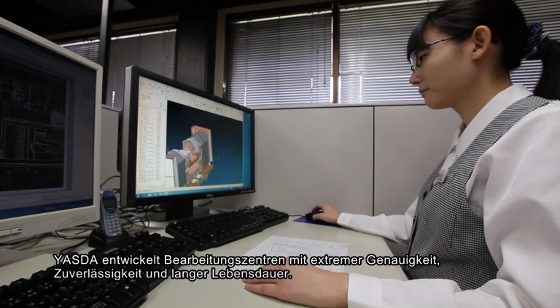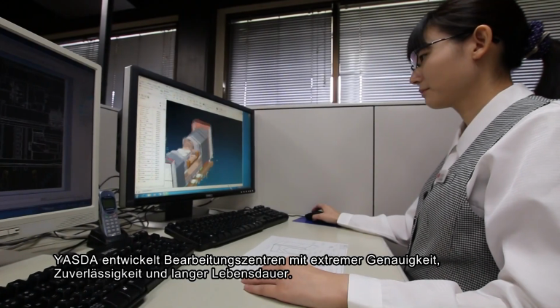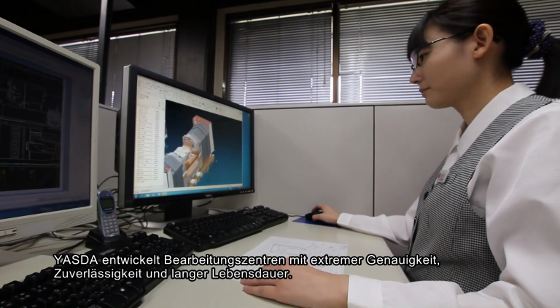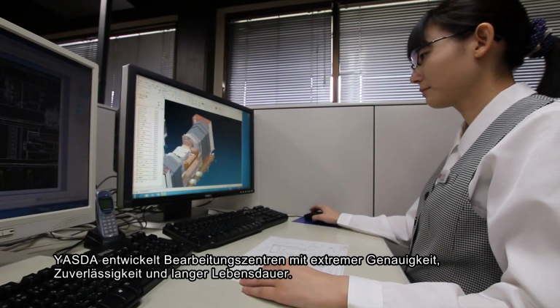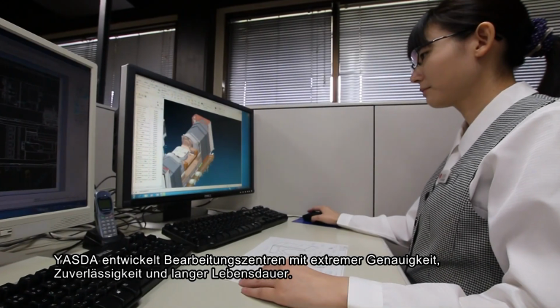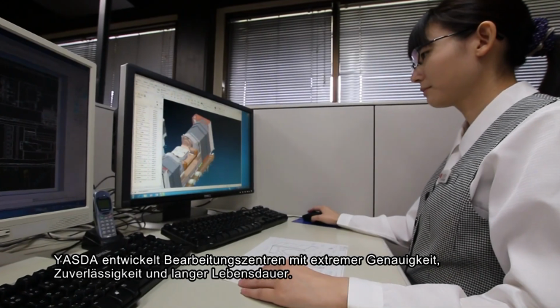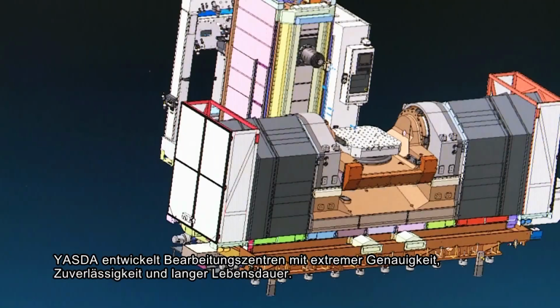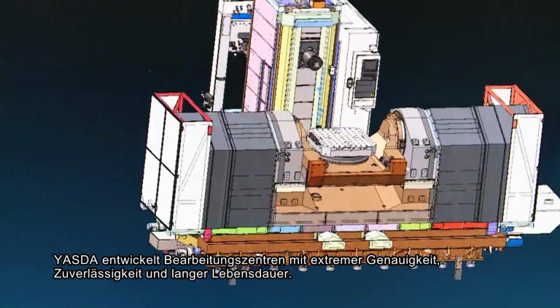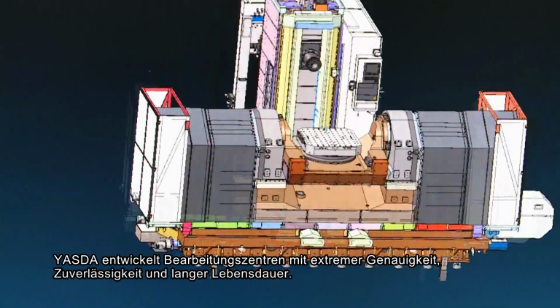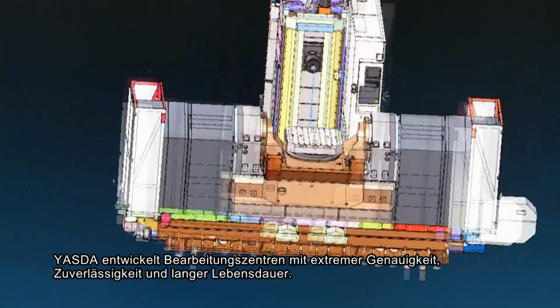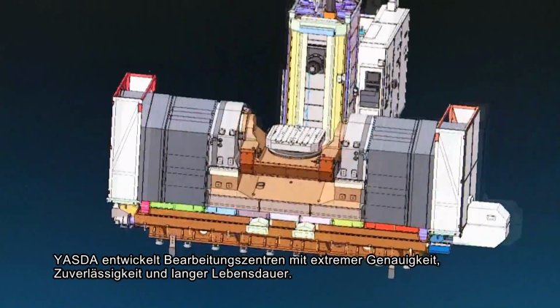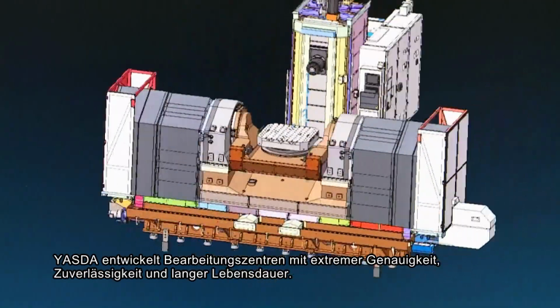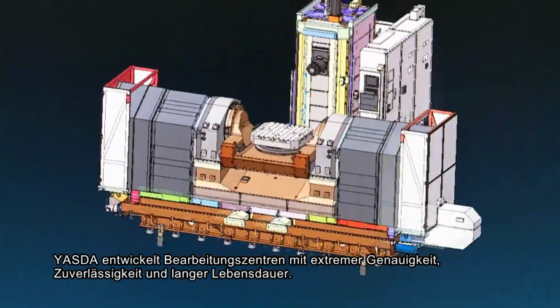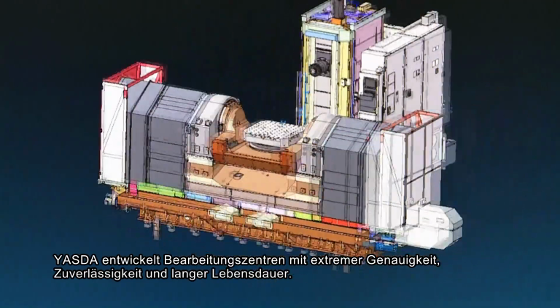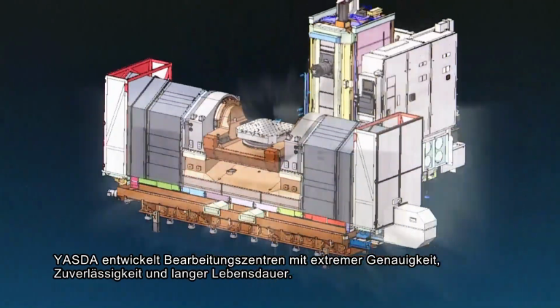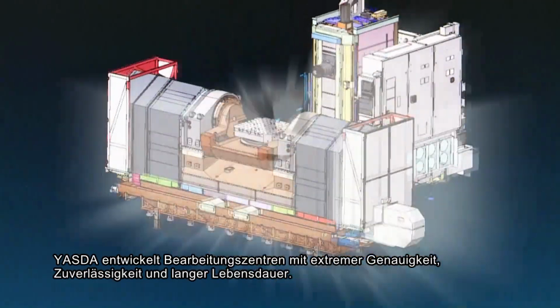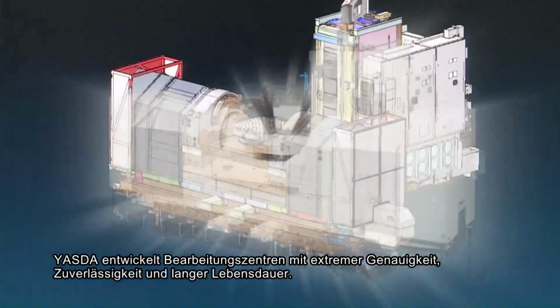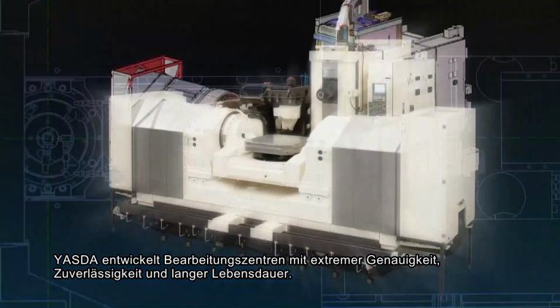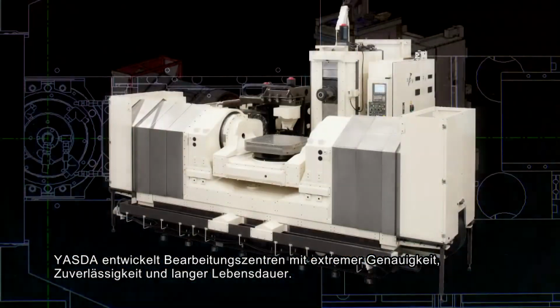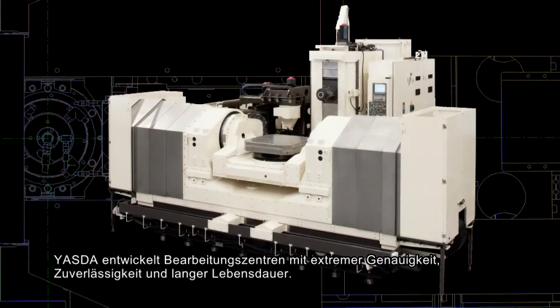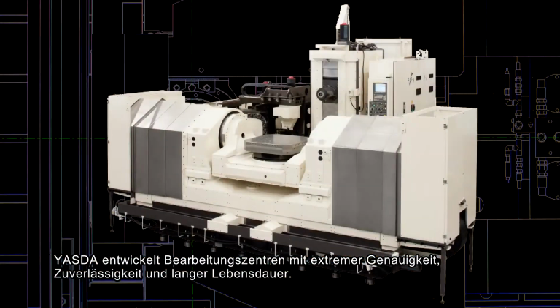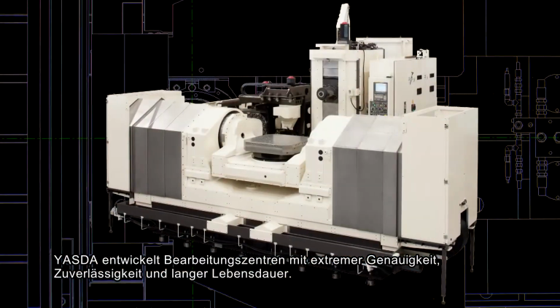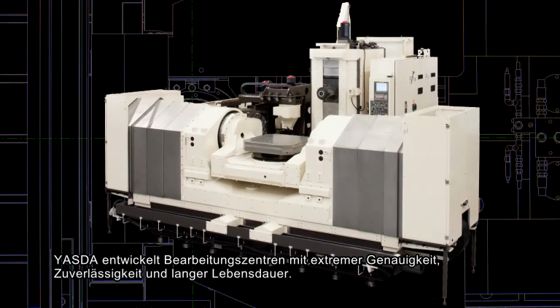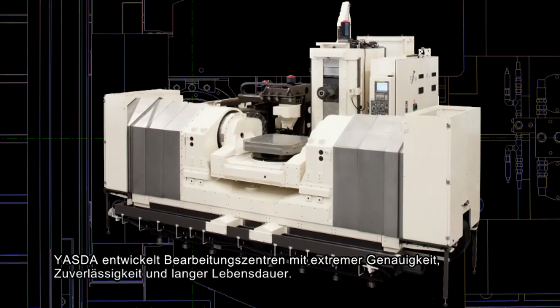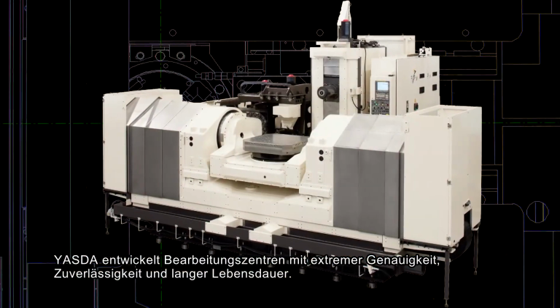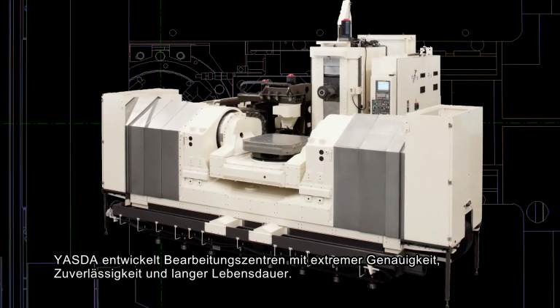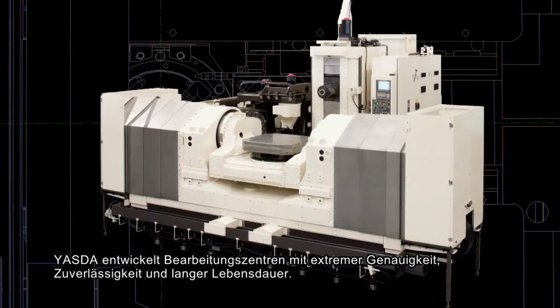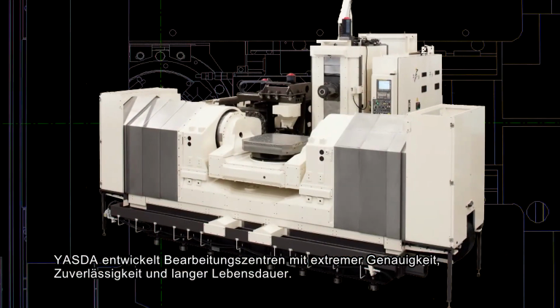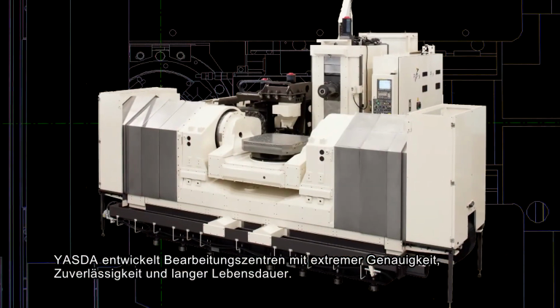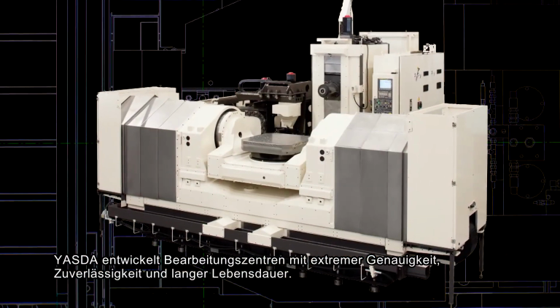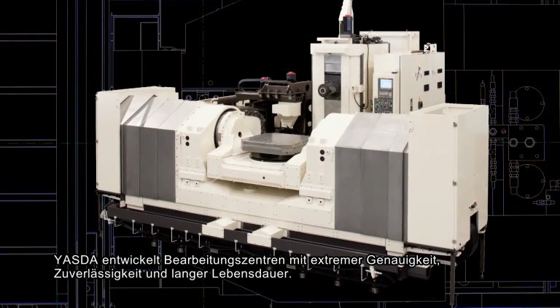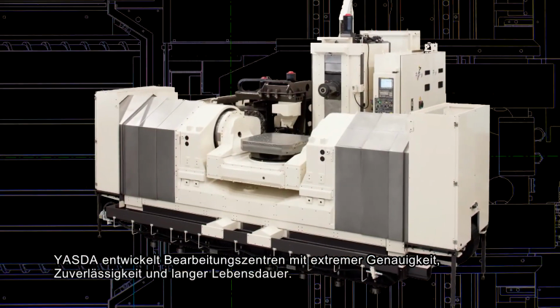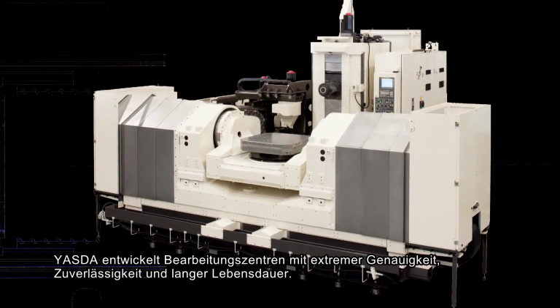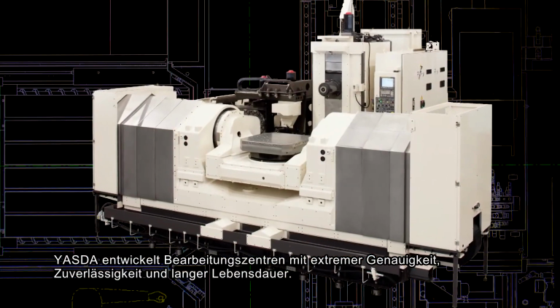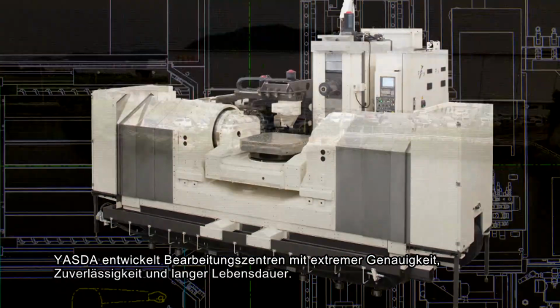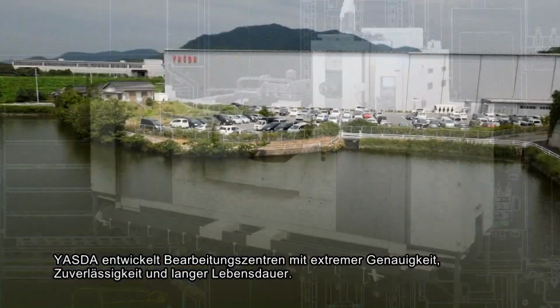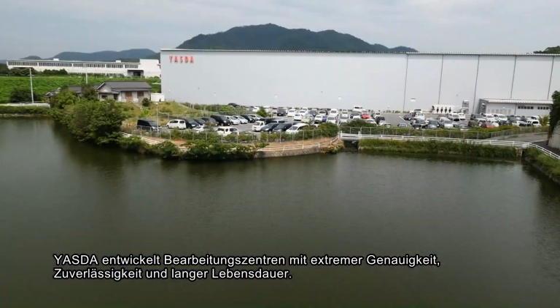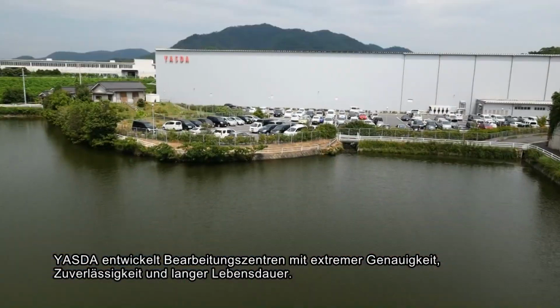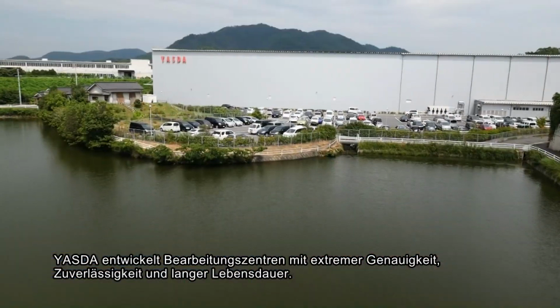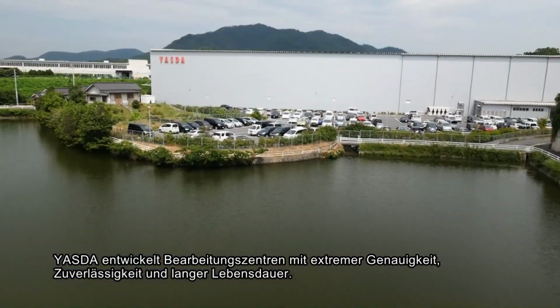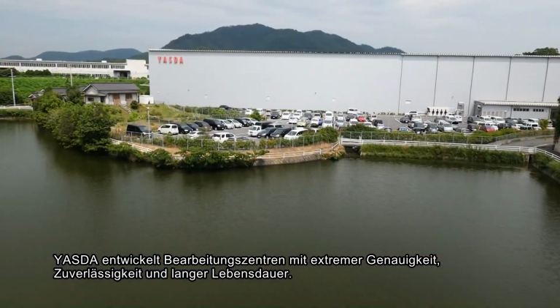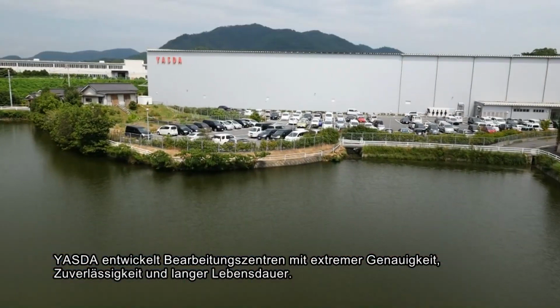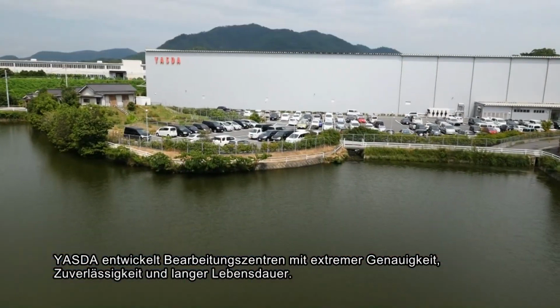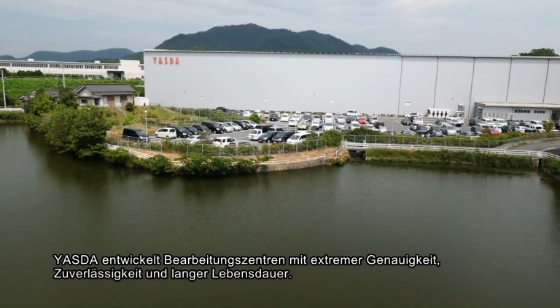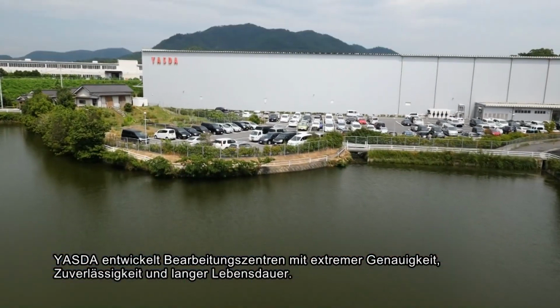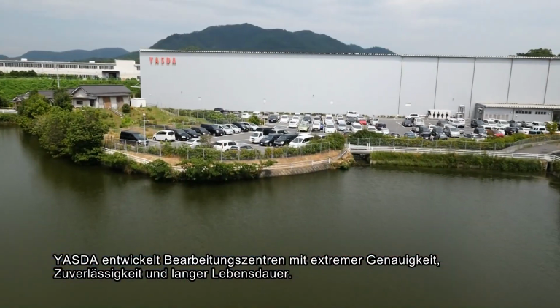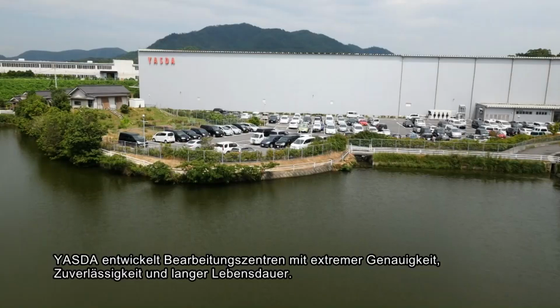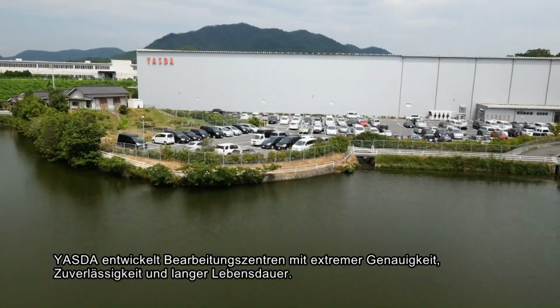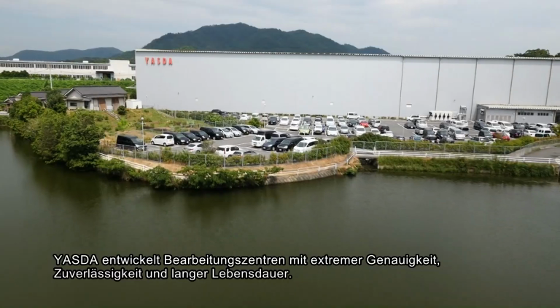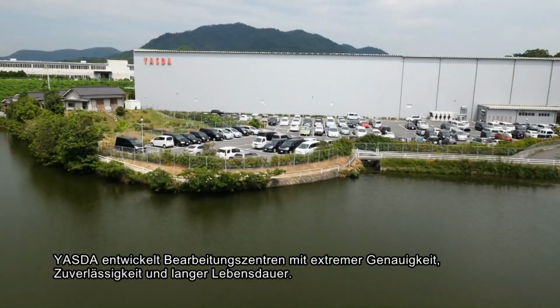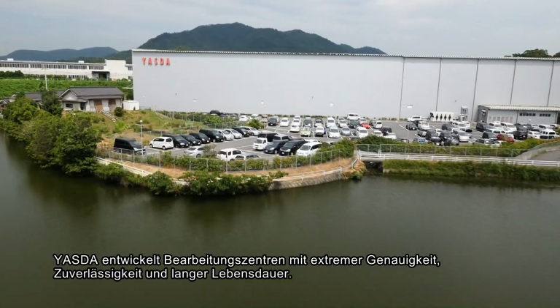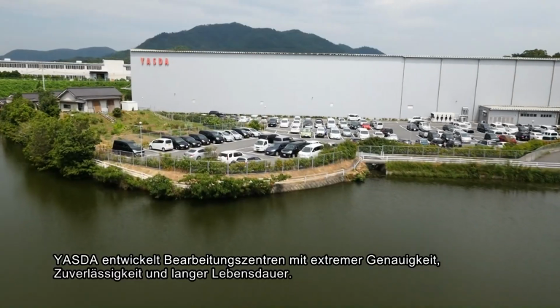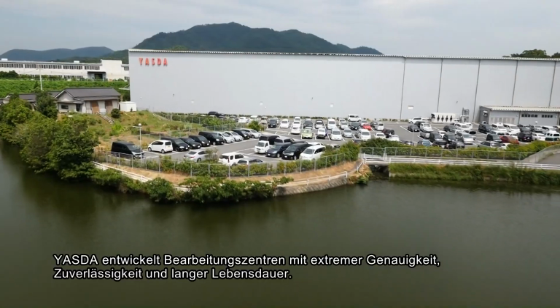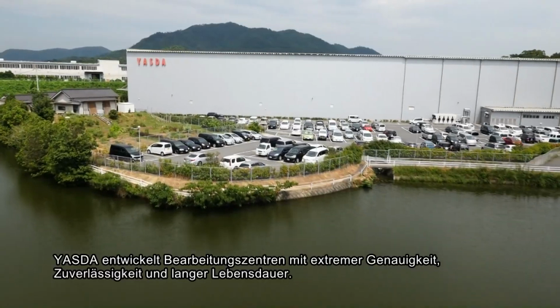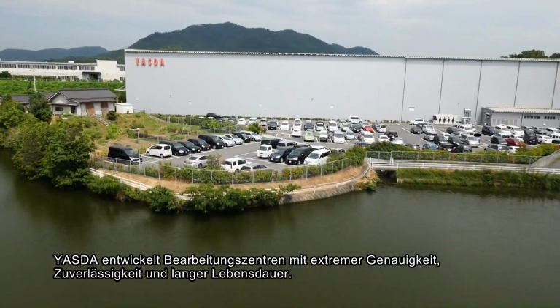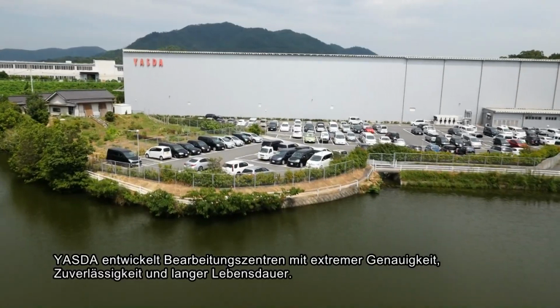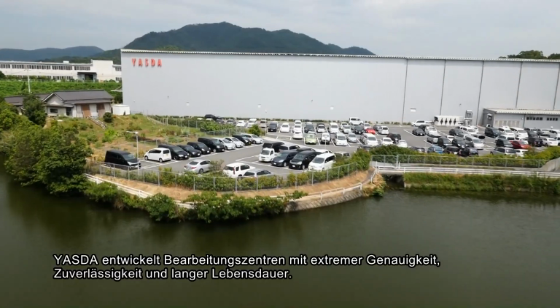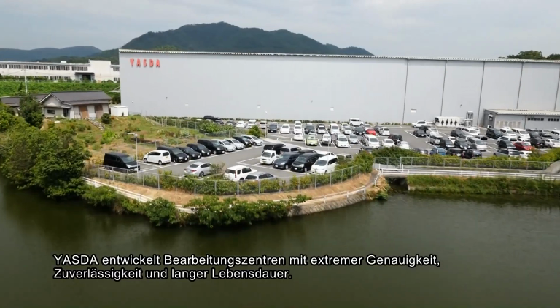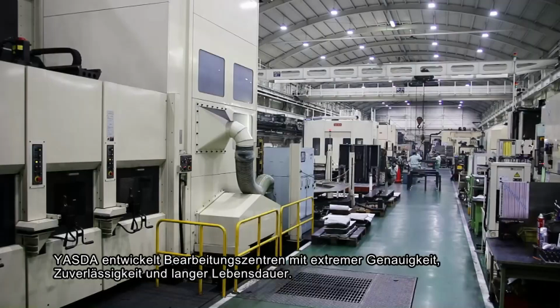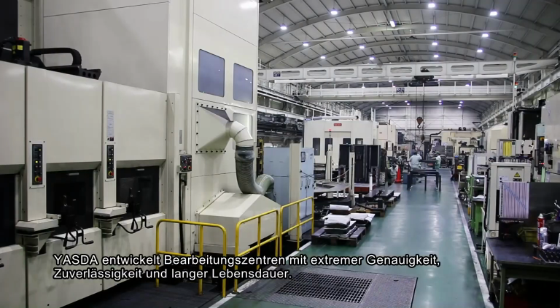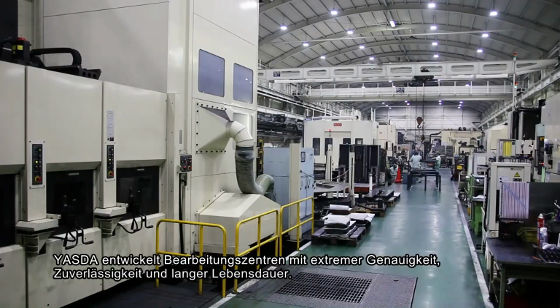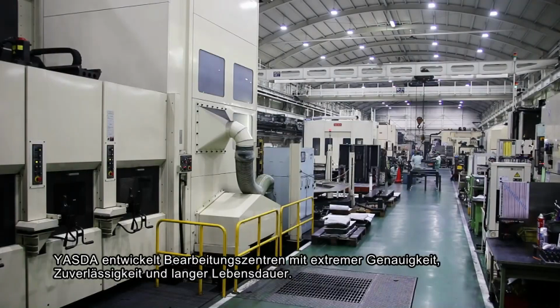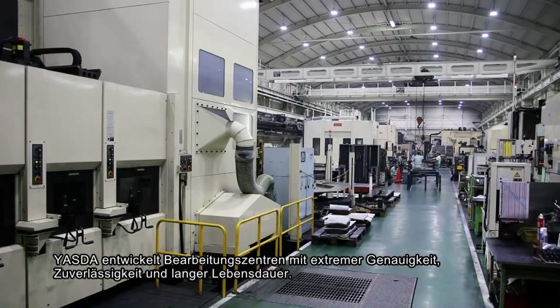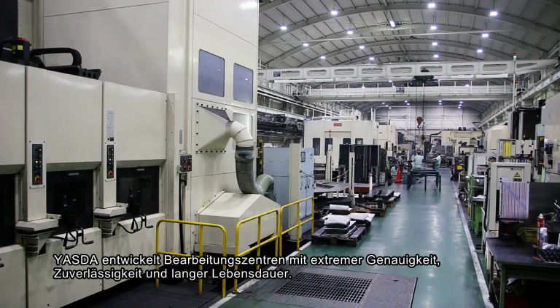Yesta manufactures high-precision, highly rigid and reliable machining centers with a long machine life.